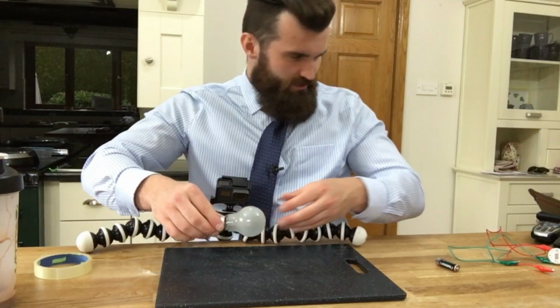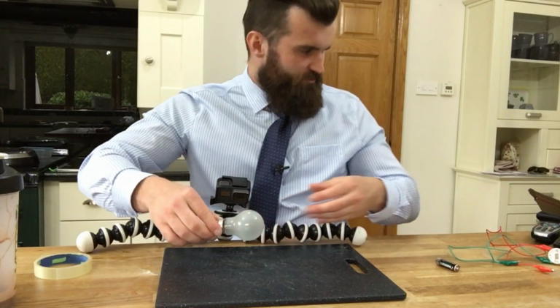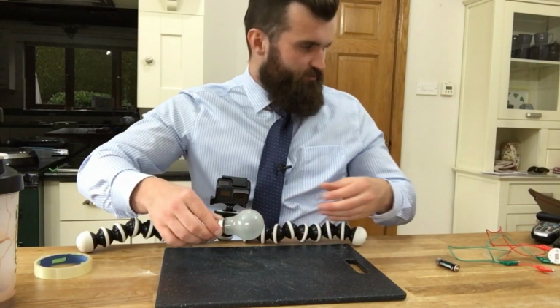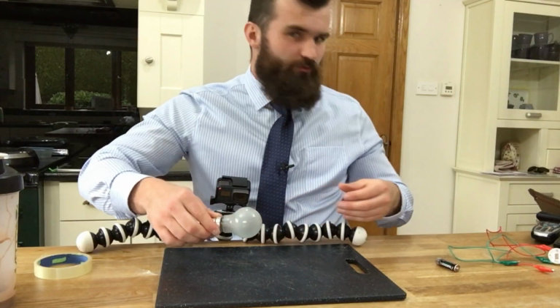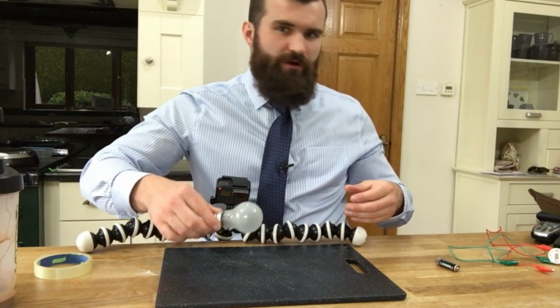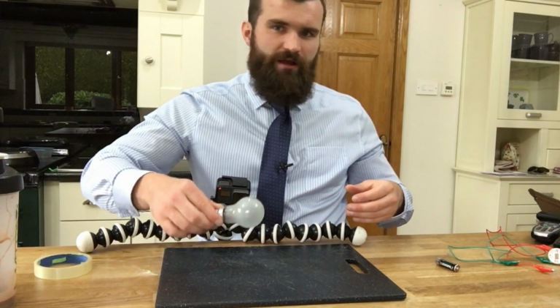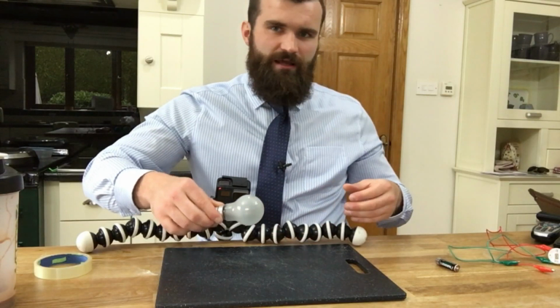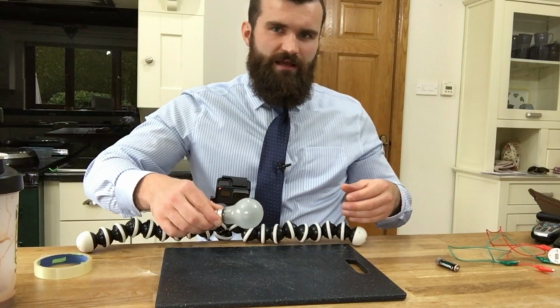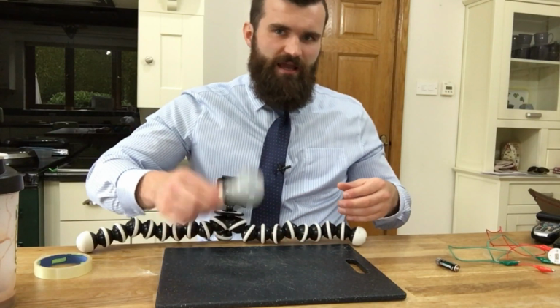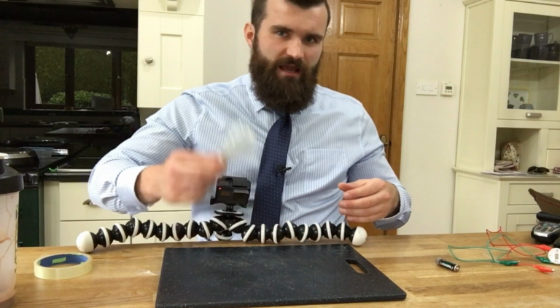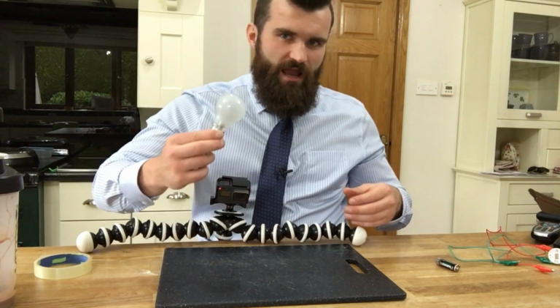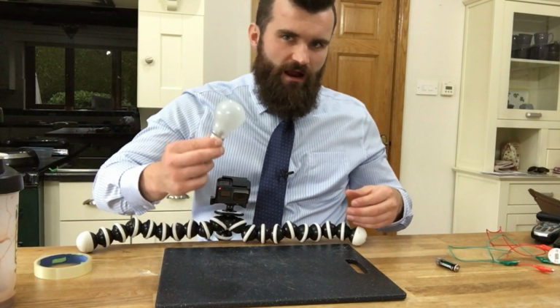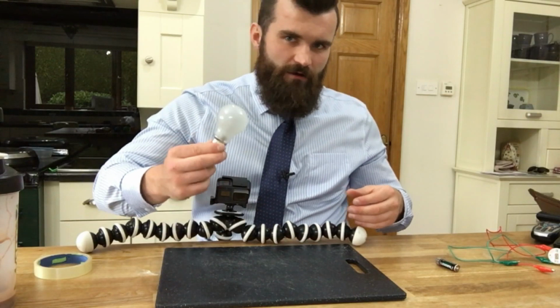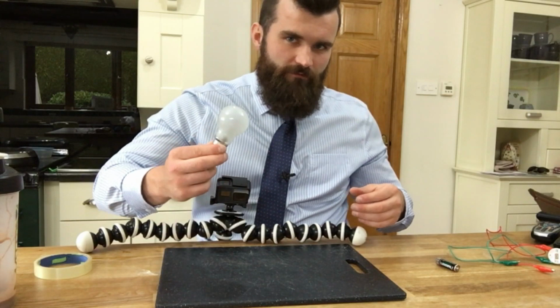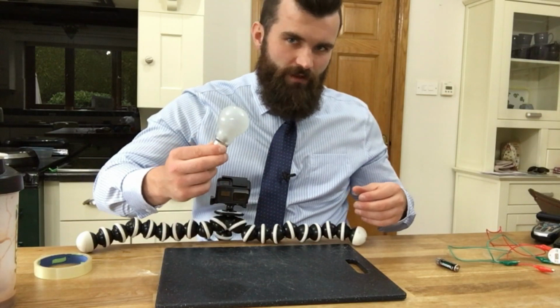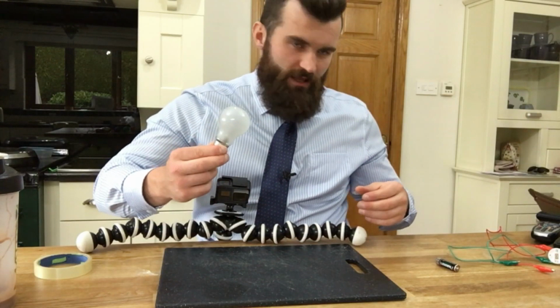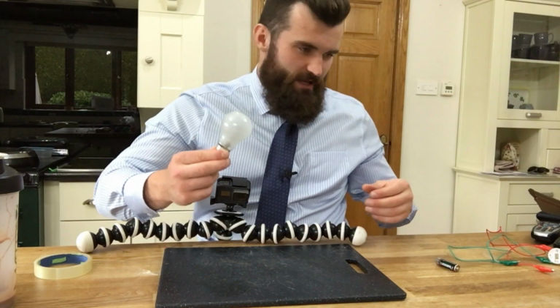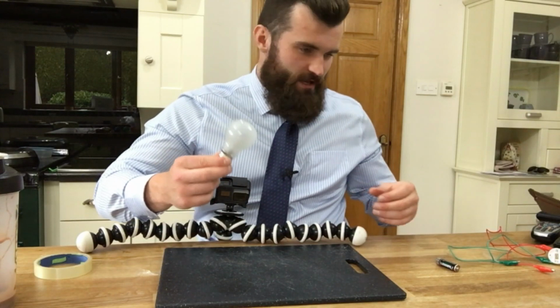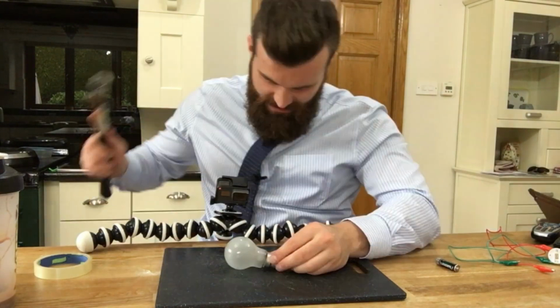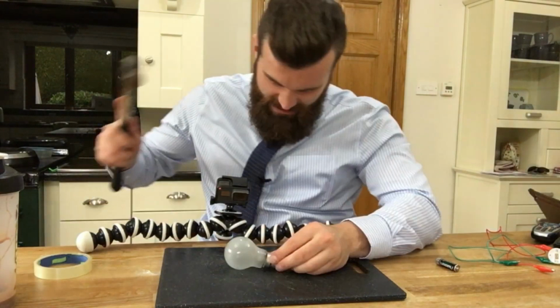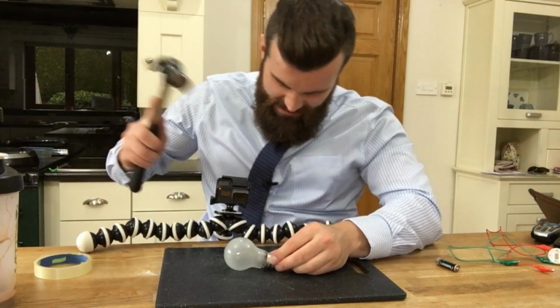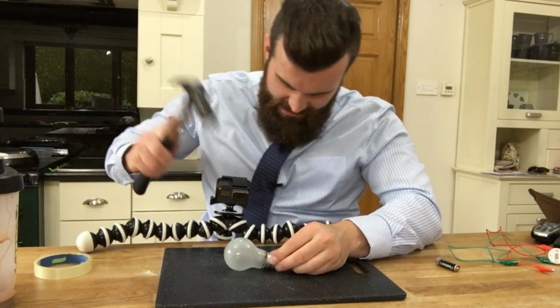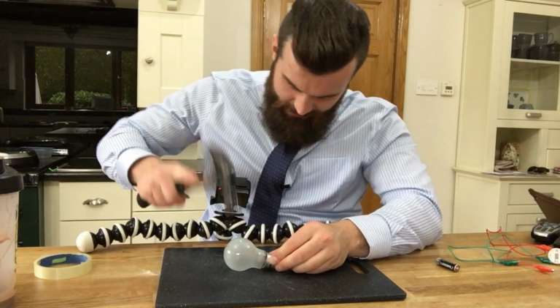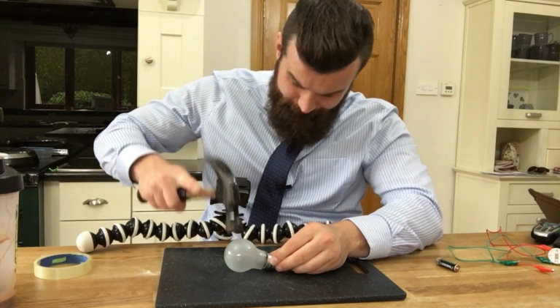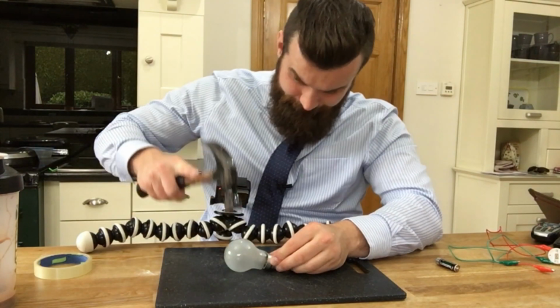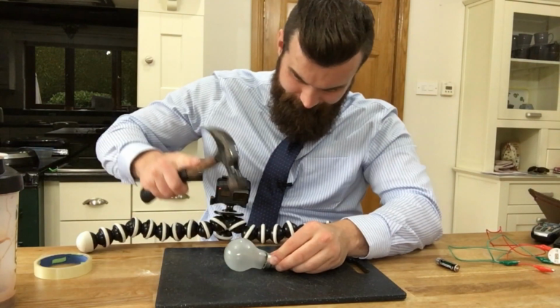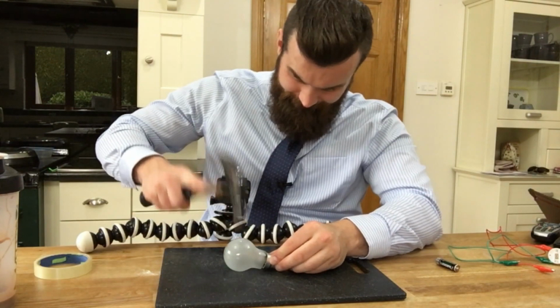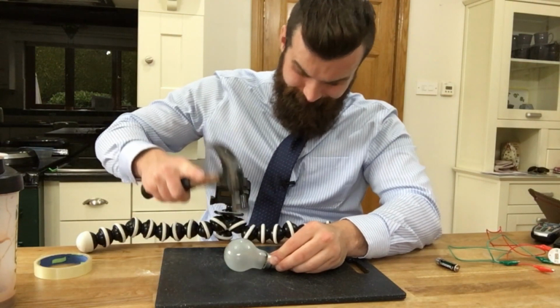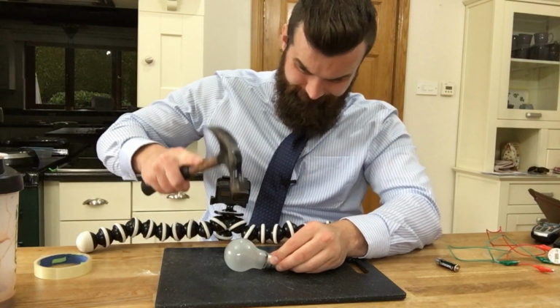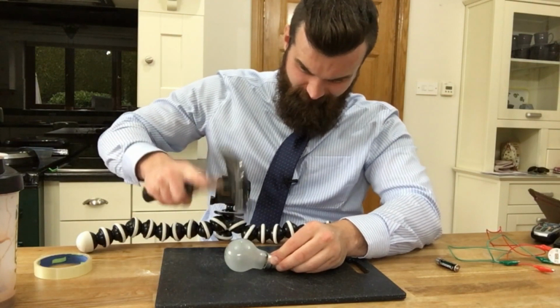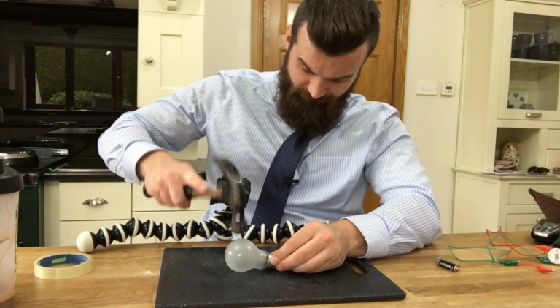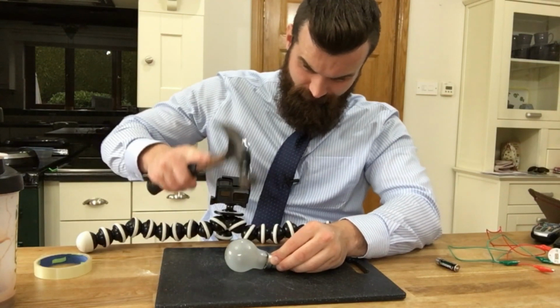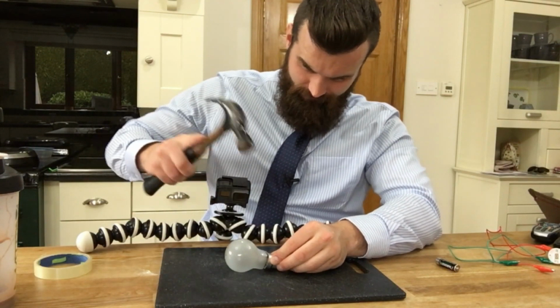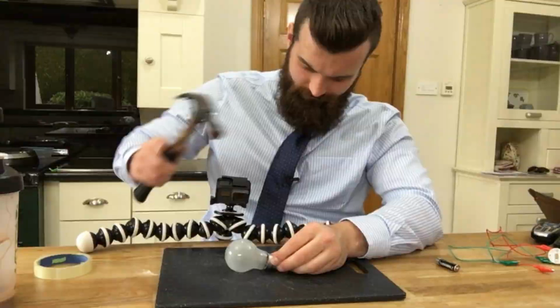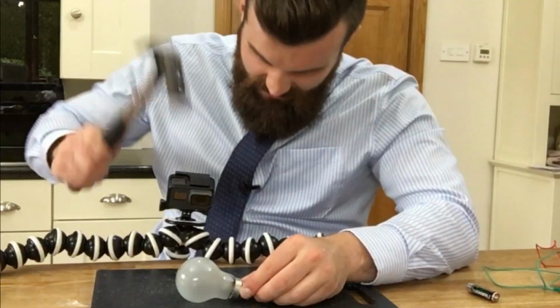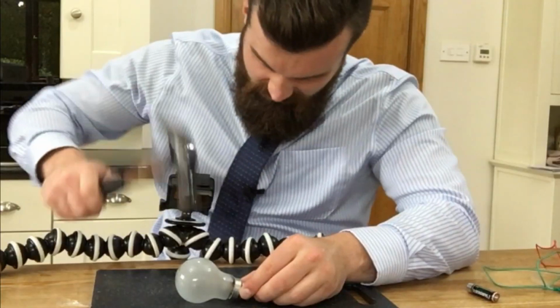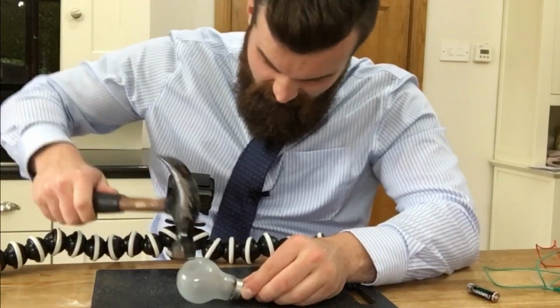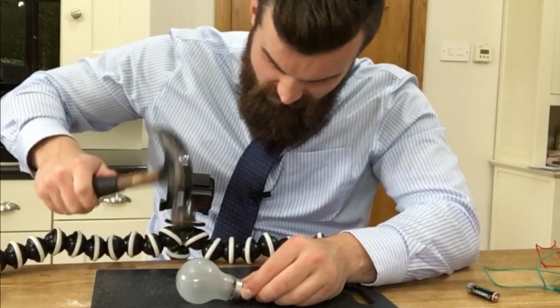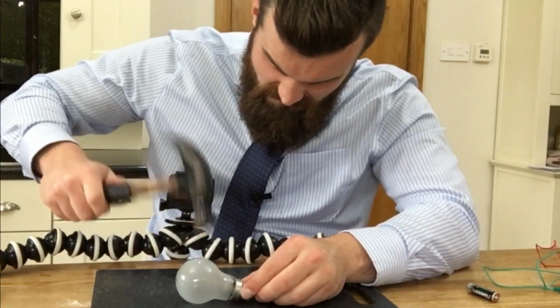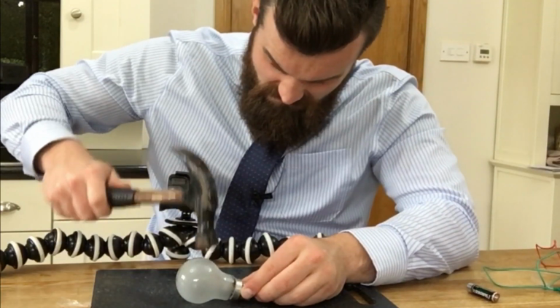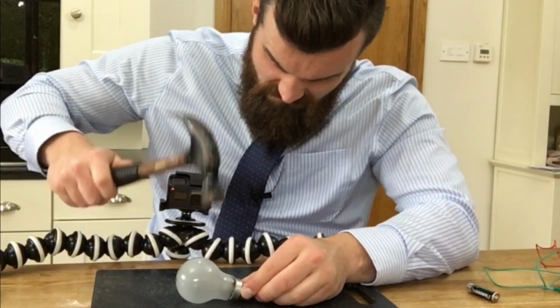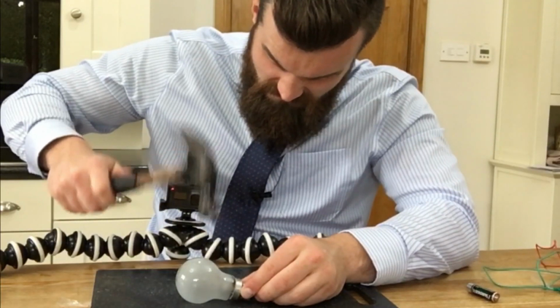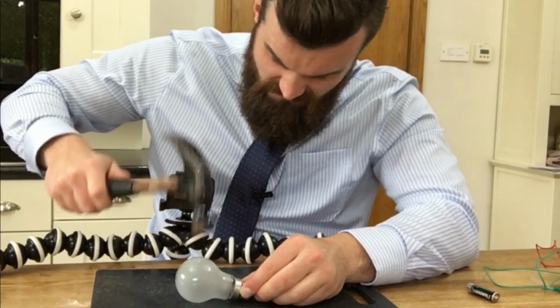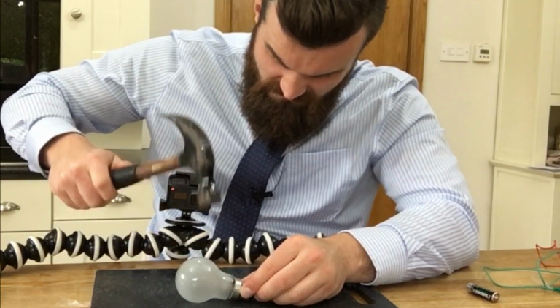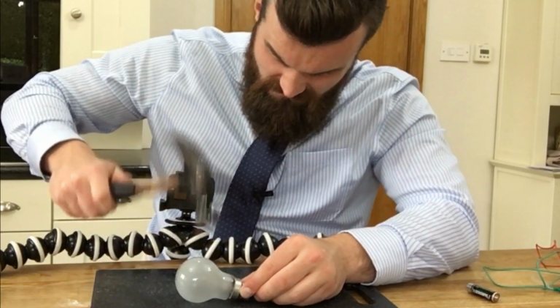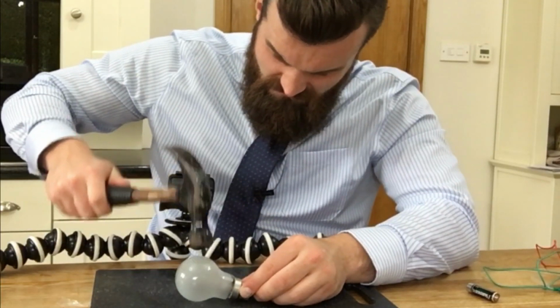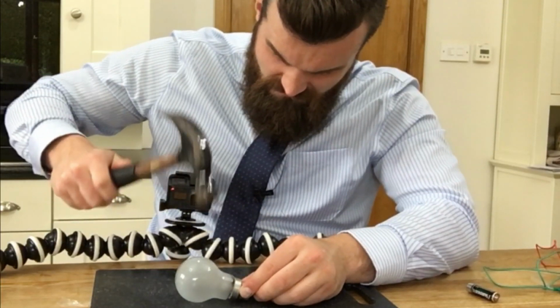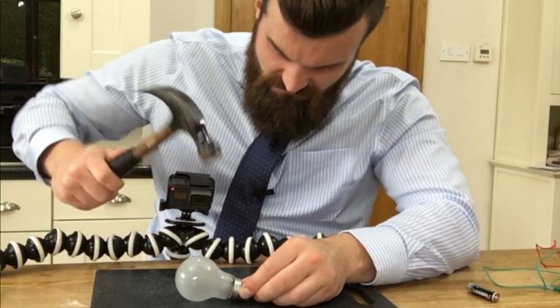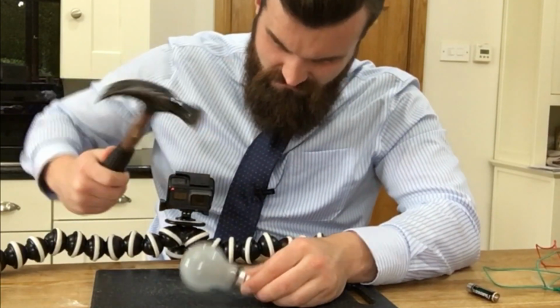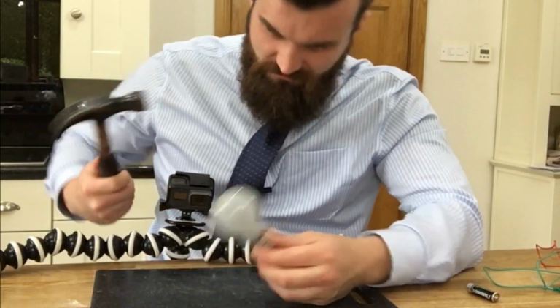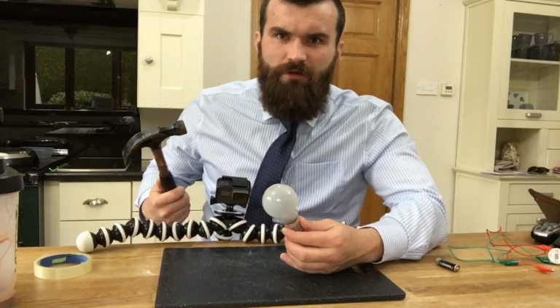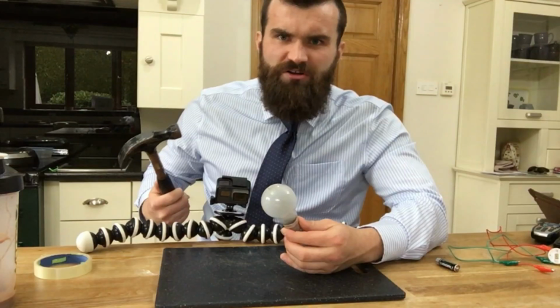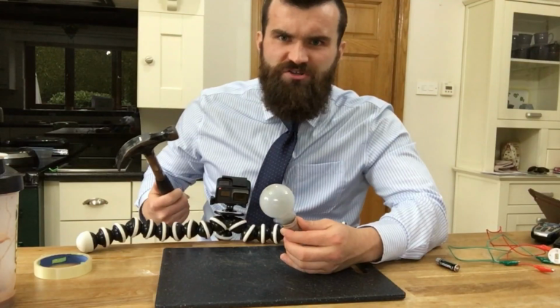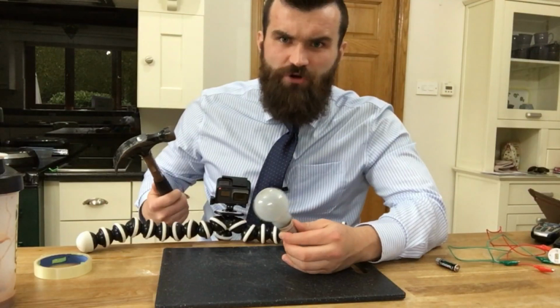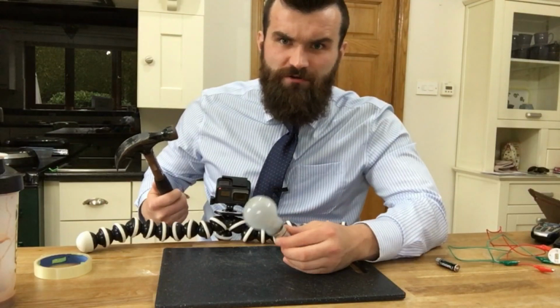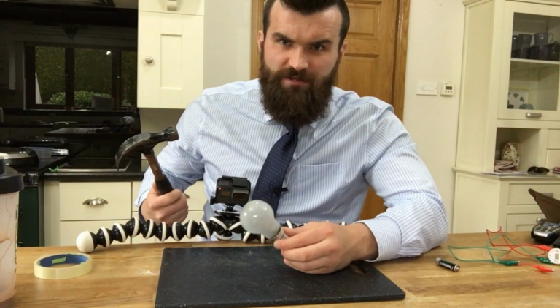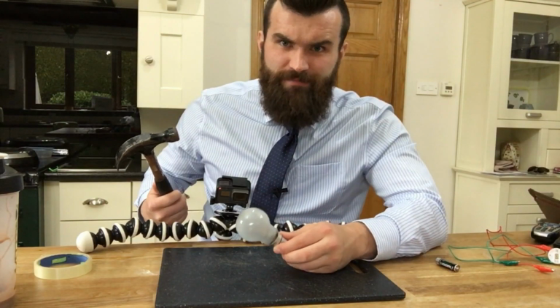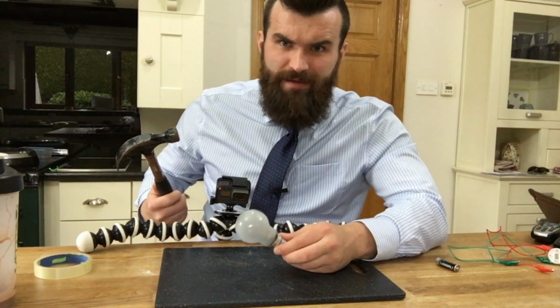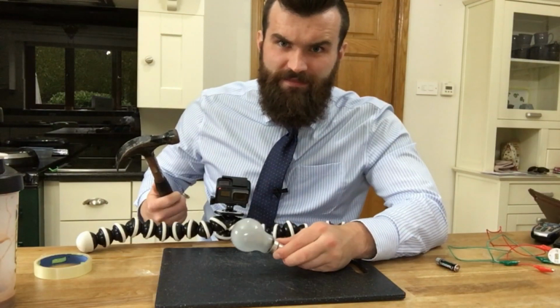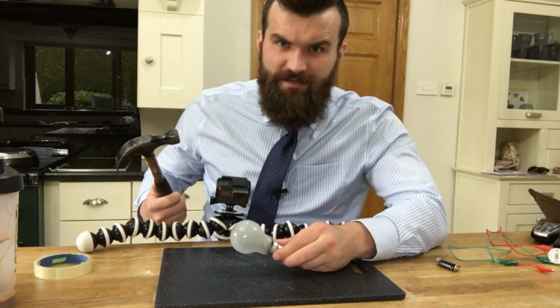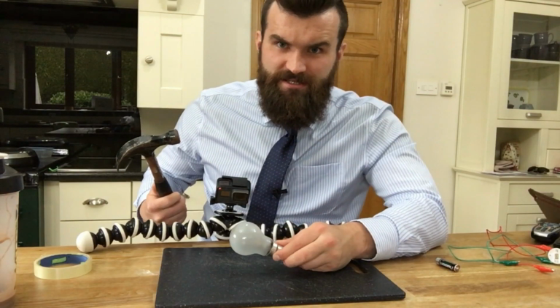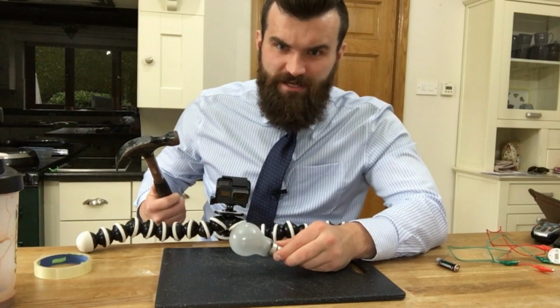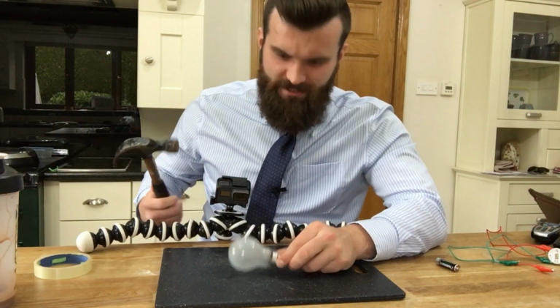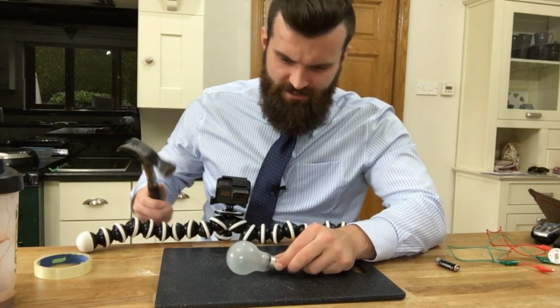I'm just going to really carefully hang on... How strong do they make these things?